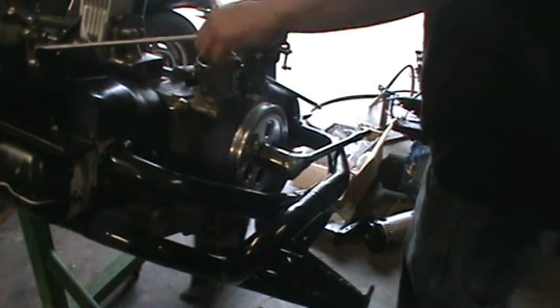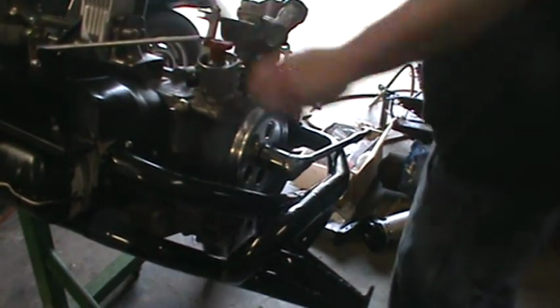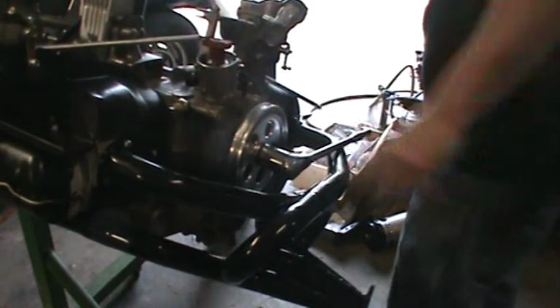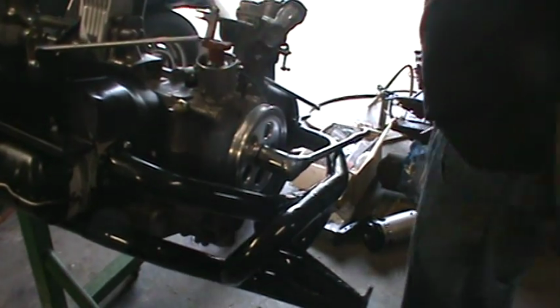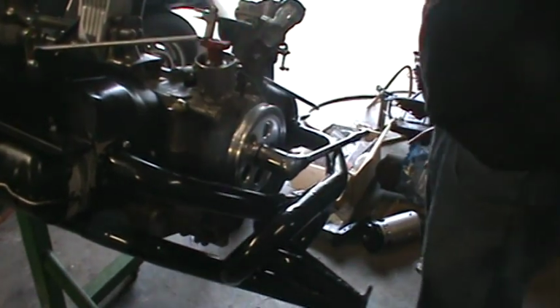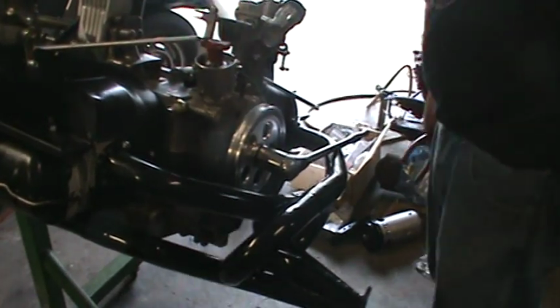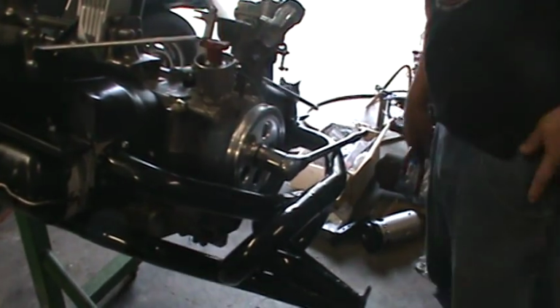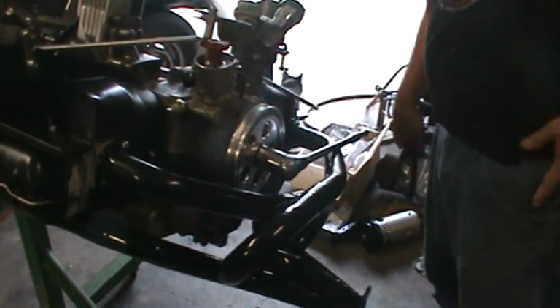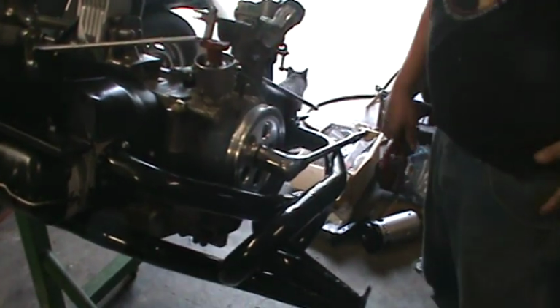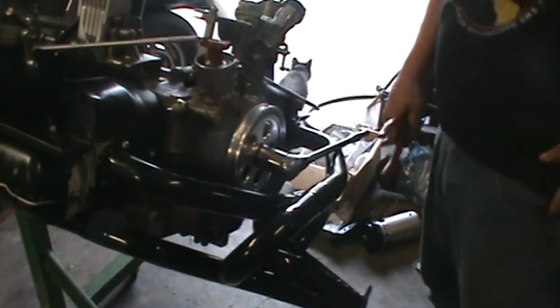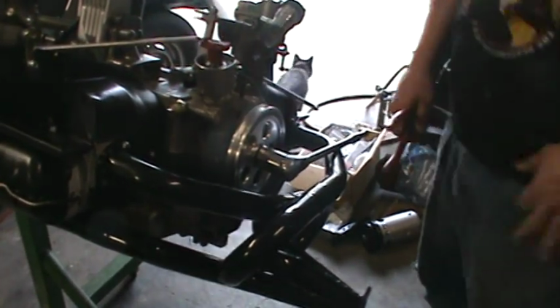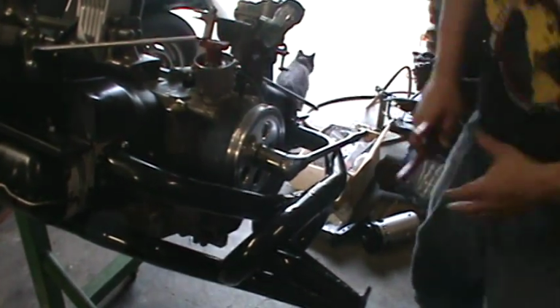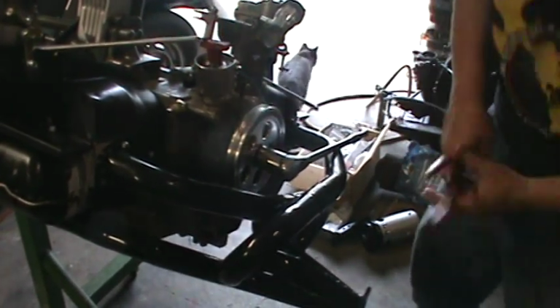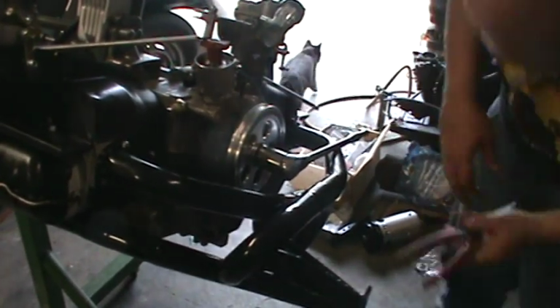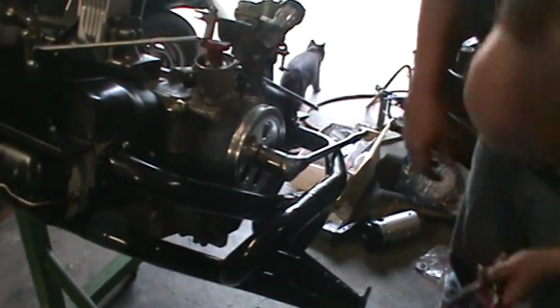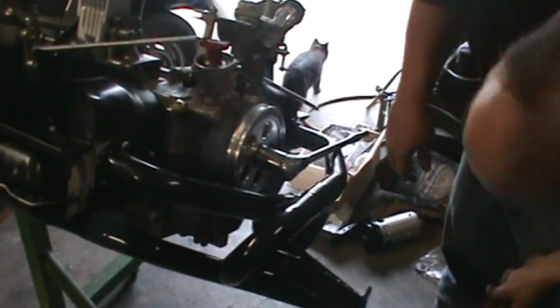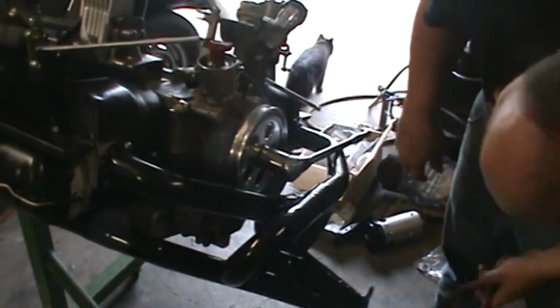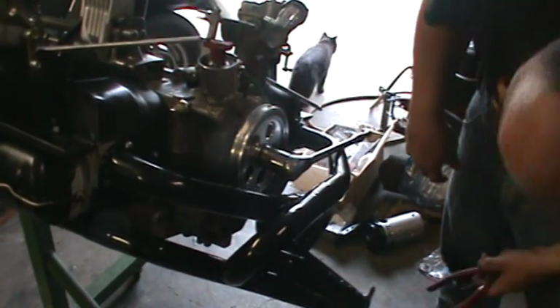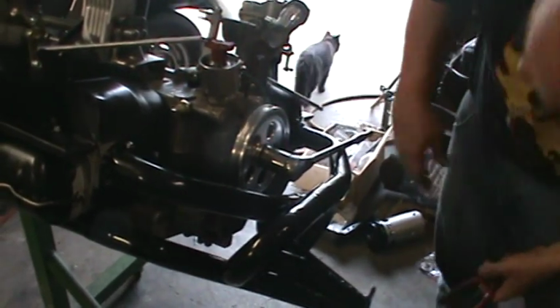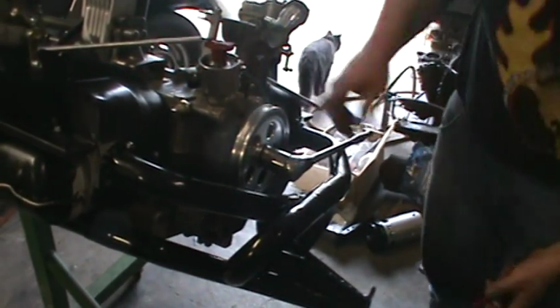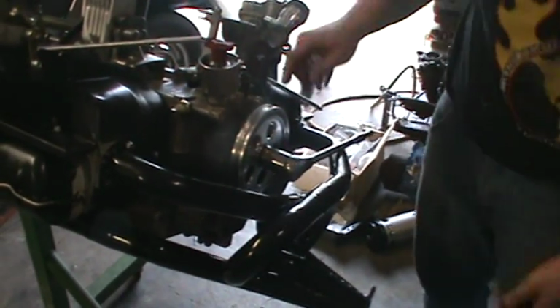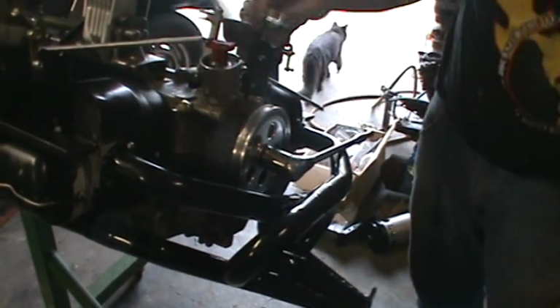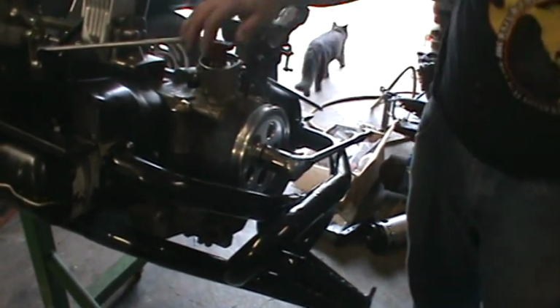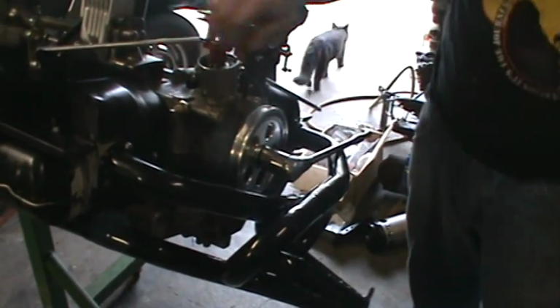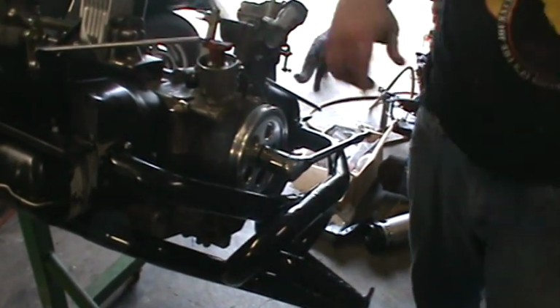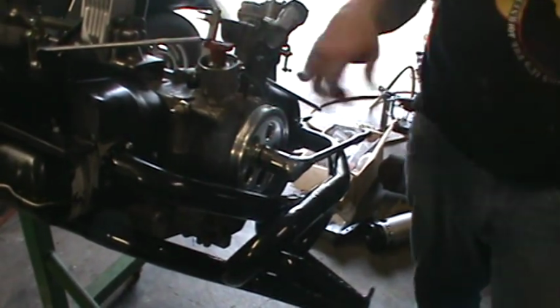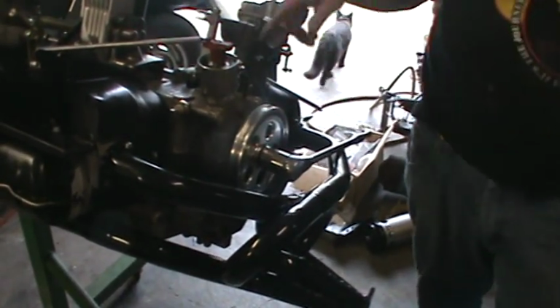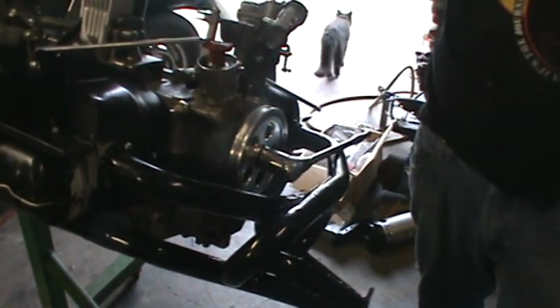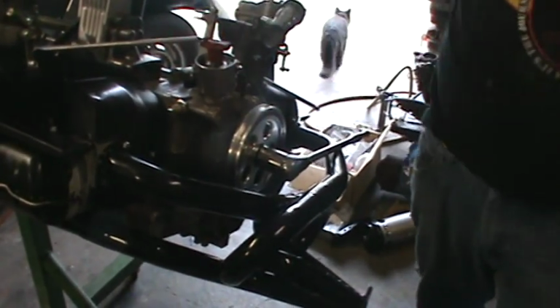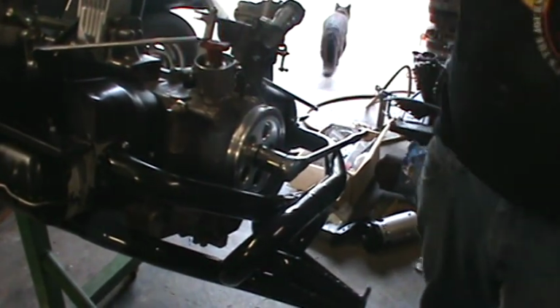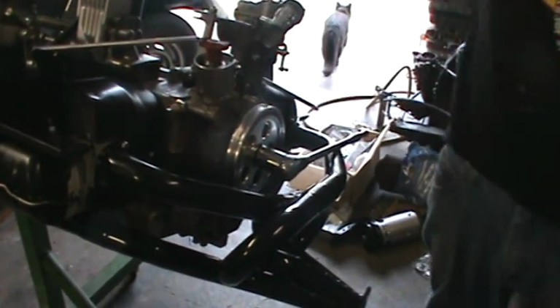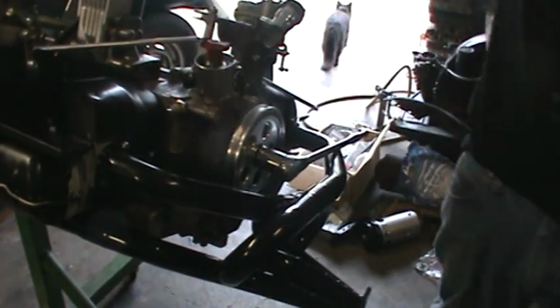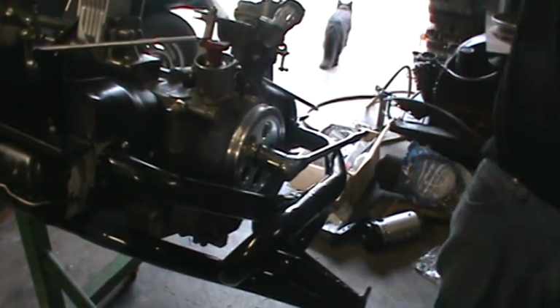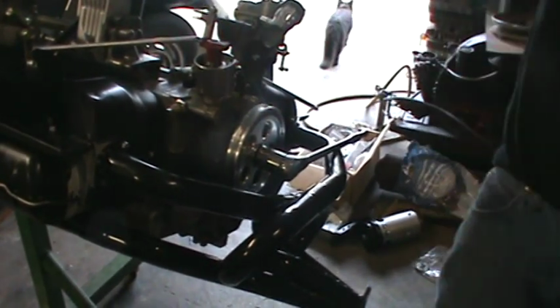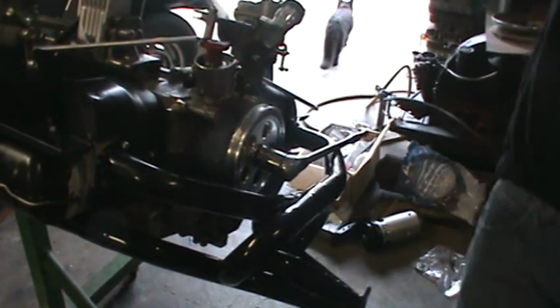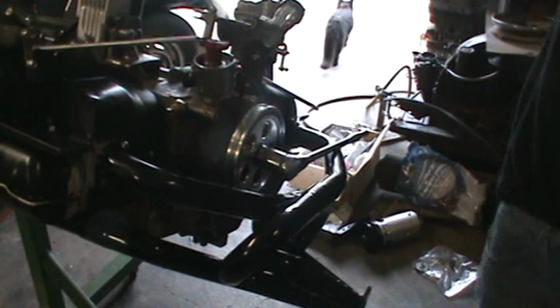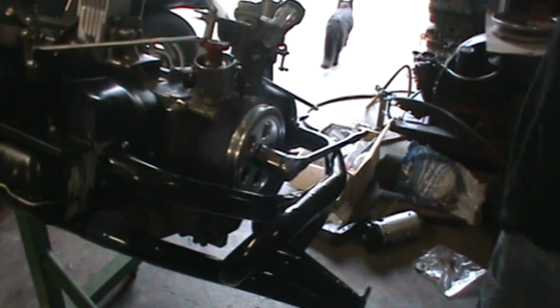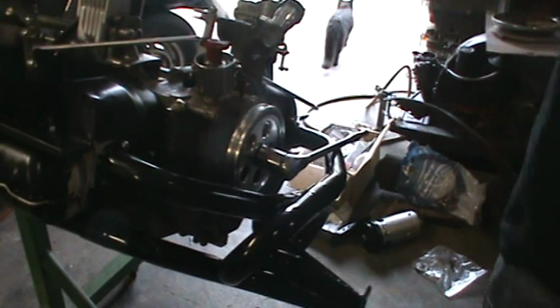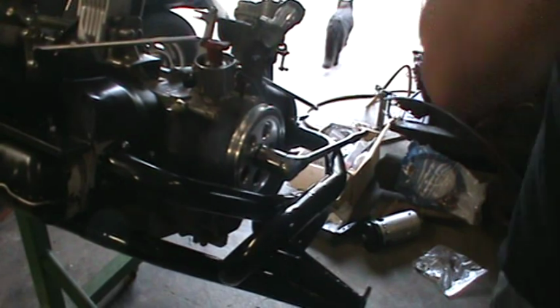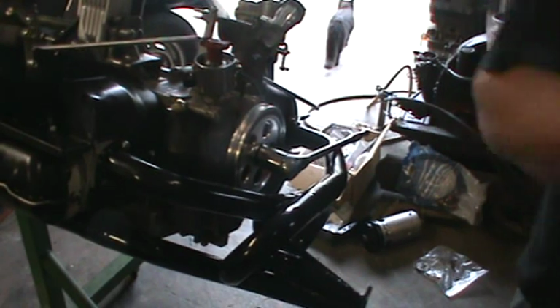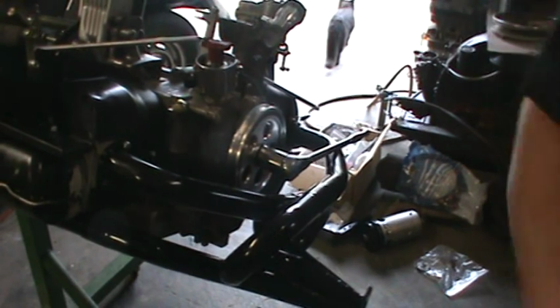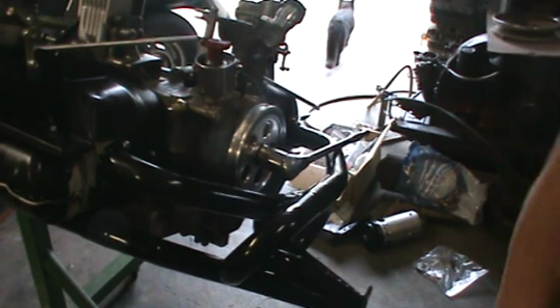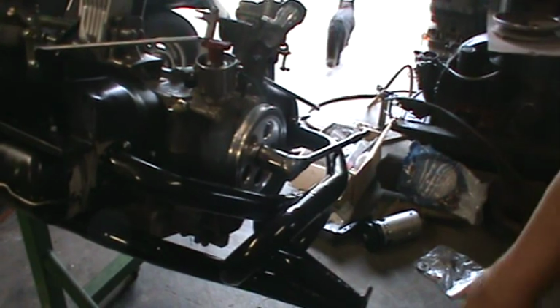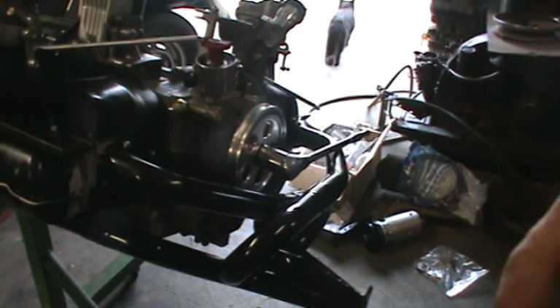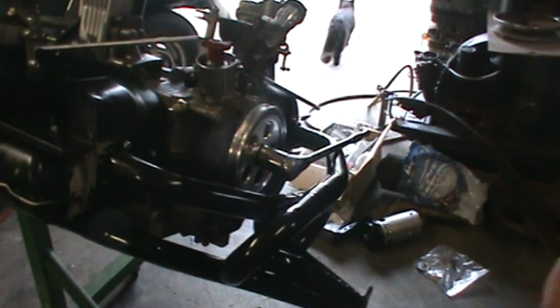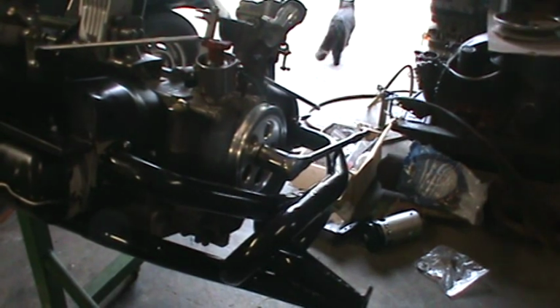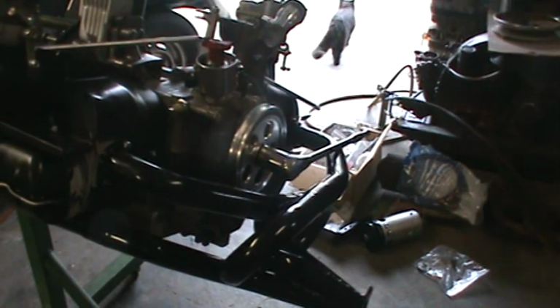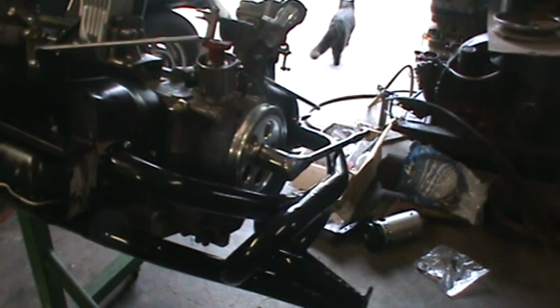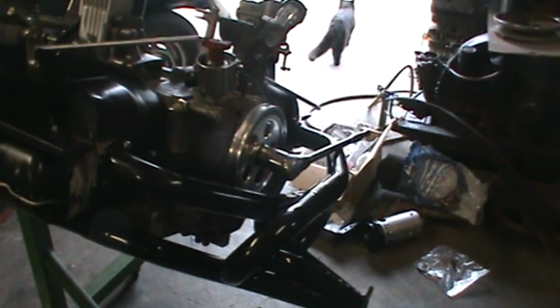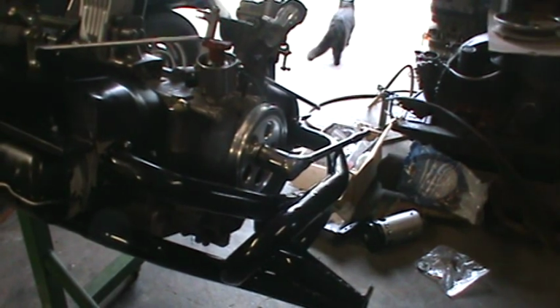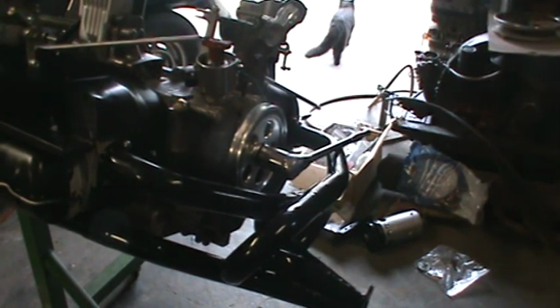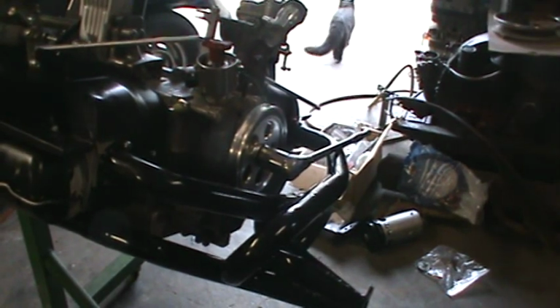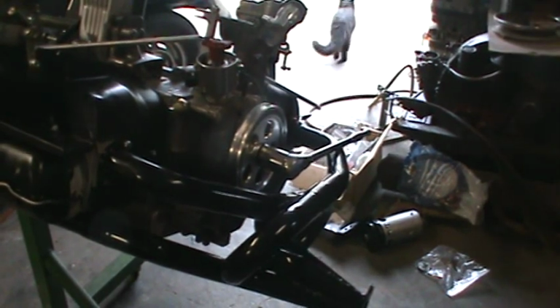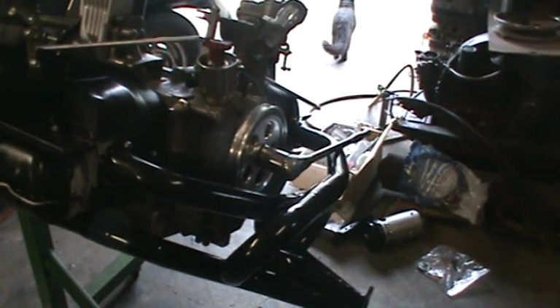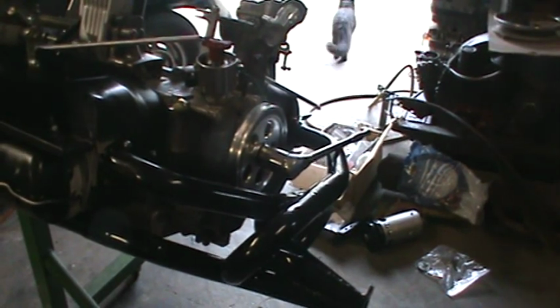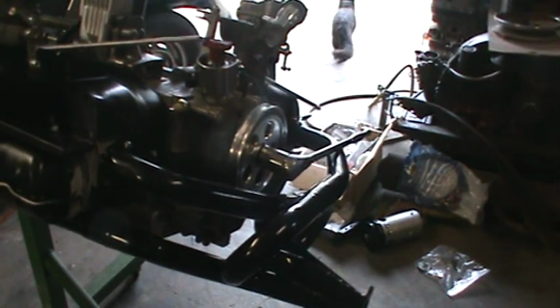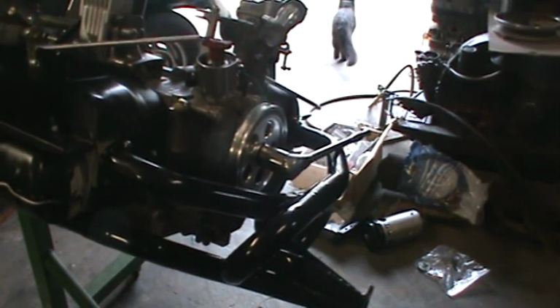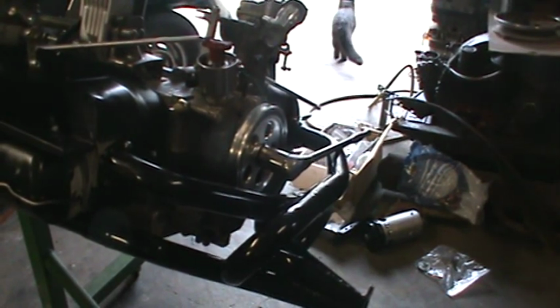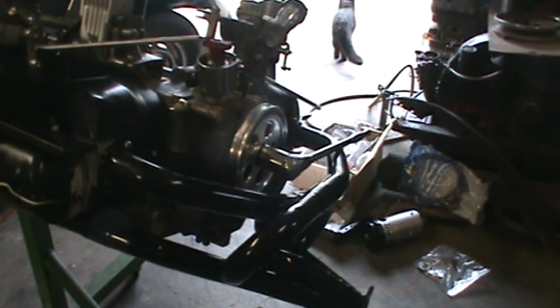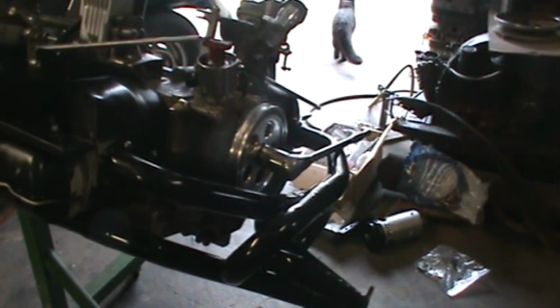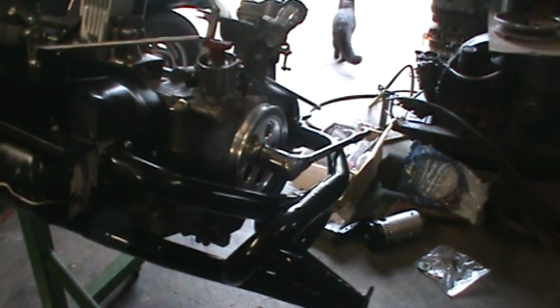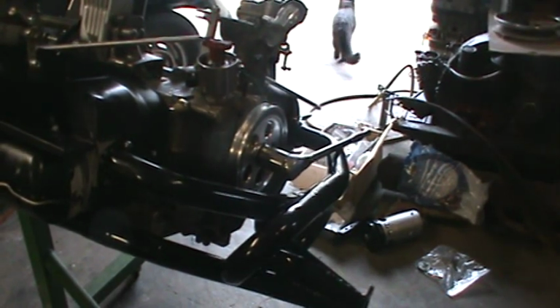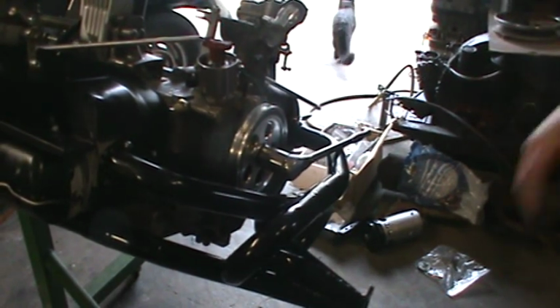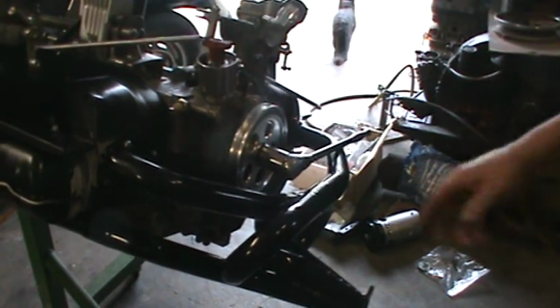So there we go — we're lined up. We've got our distributor in. I've got to dig up a clamp for that. We're all good to go there. That's how I put the drive gear in.